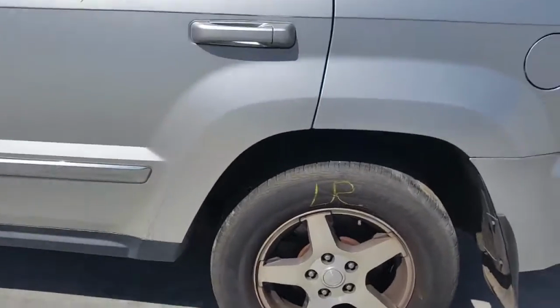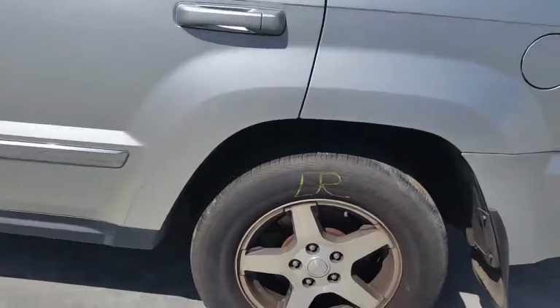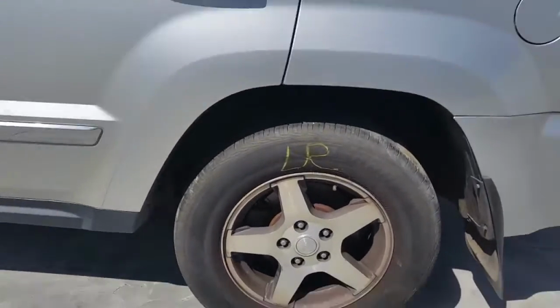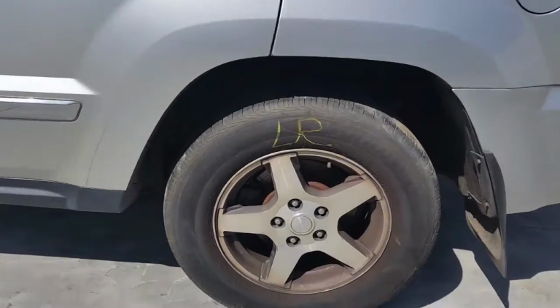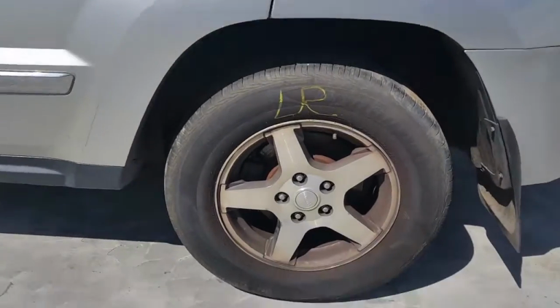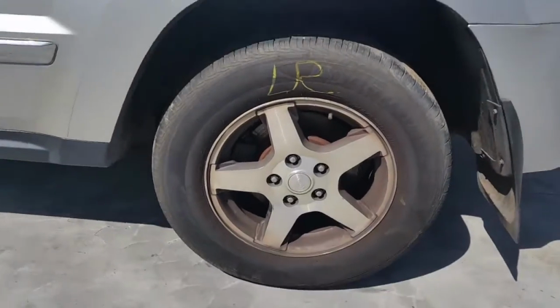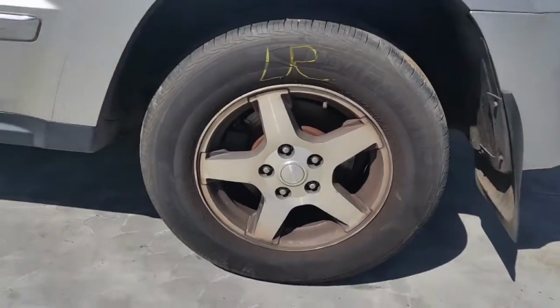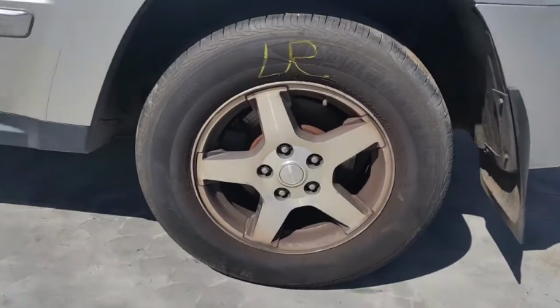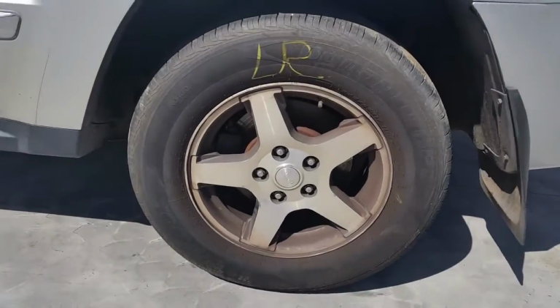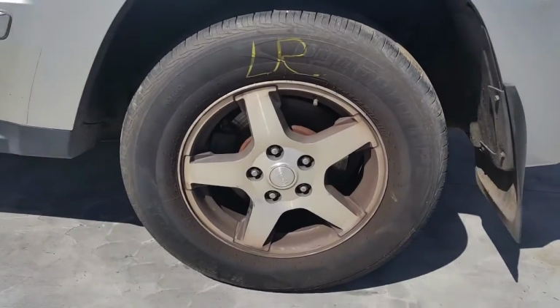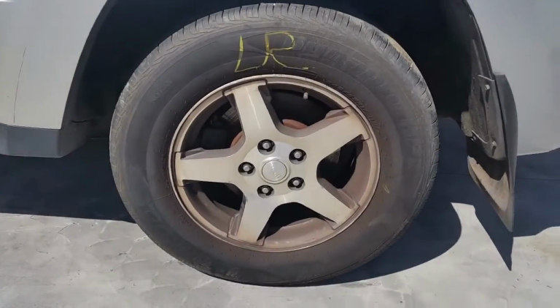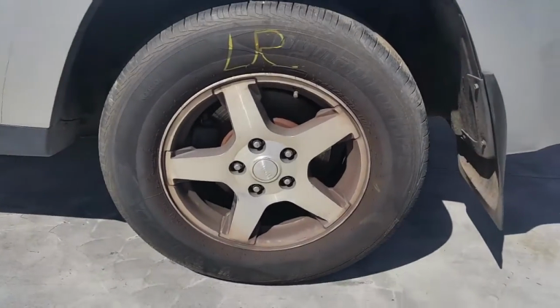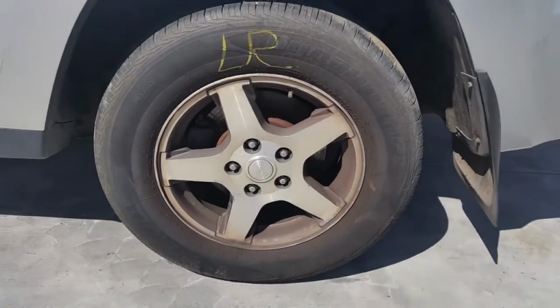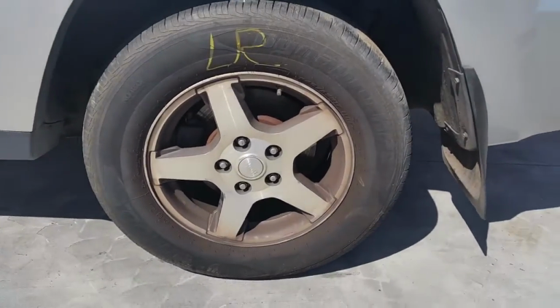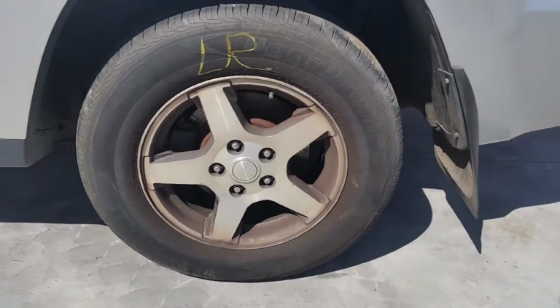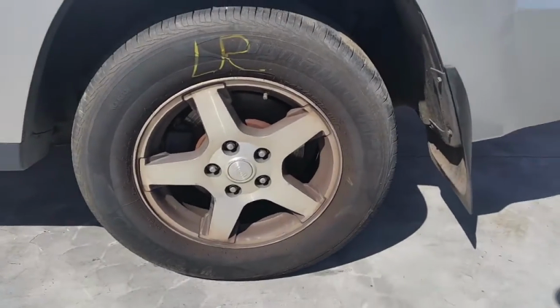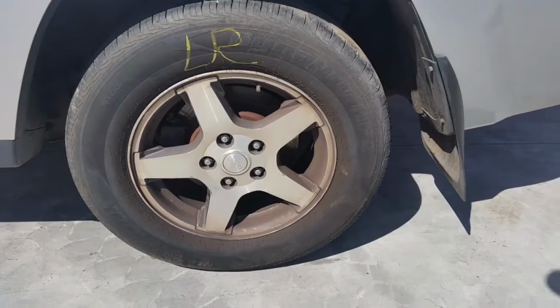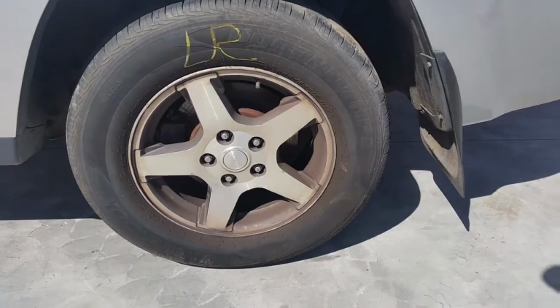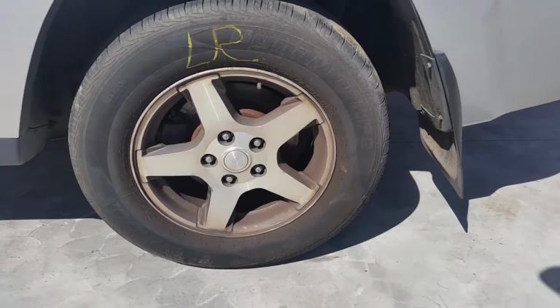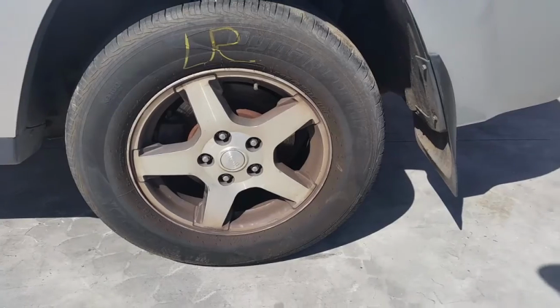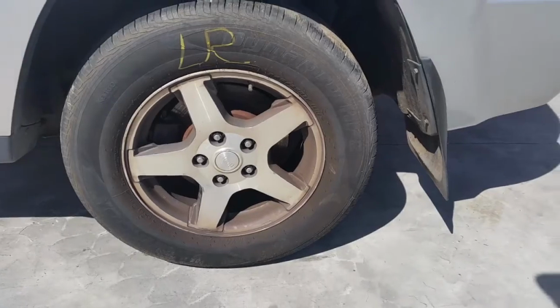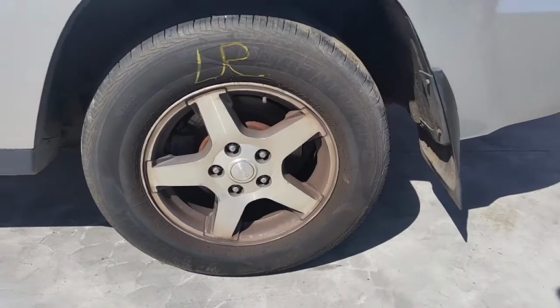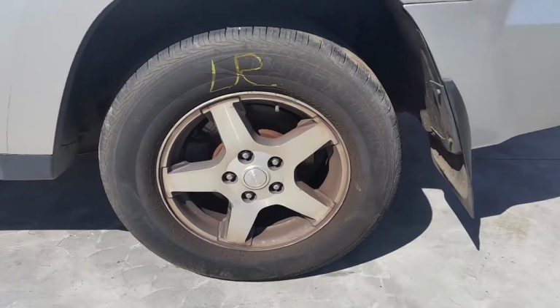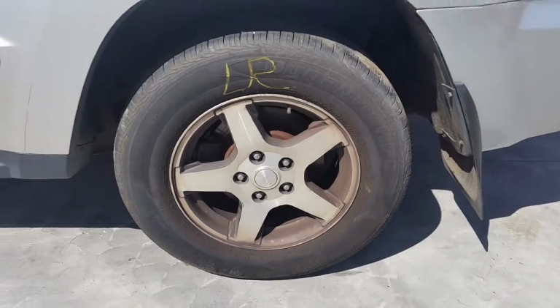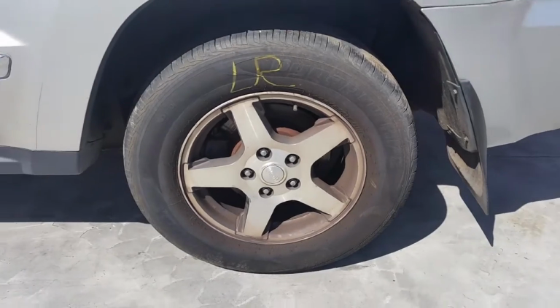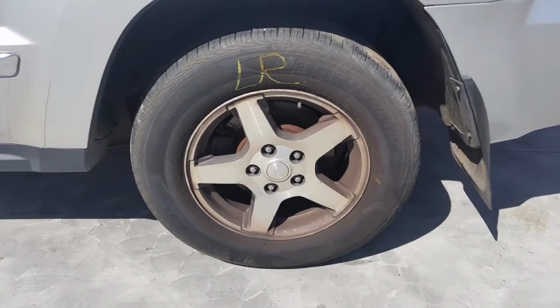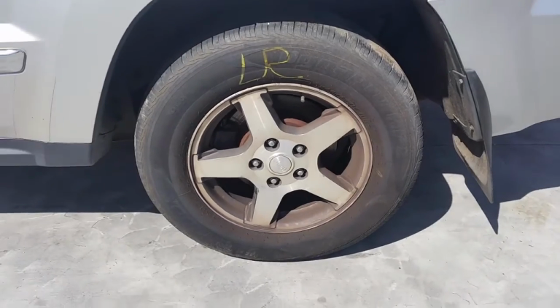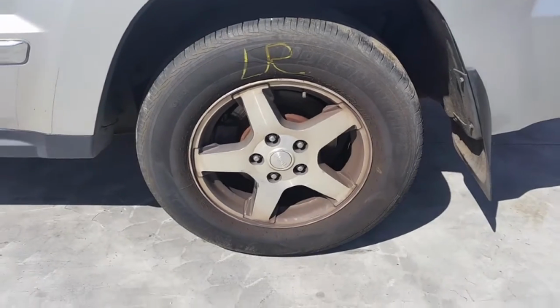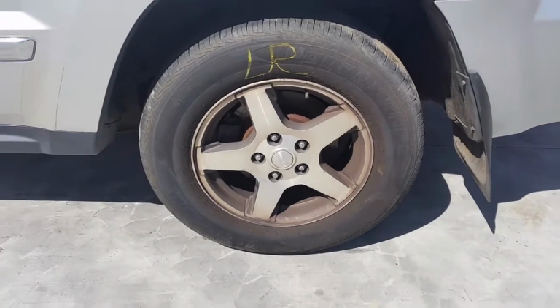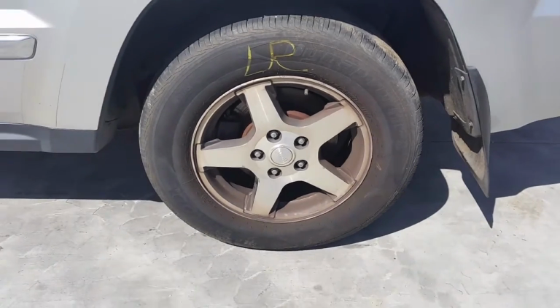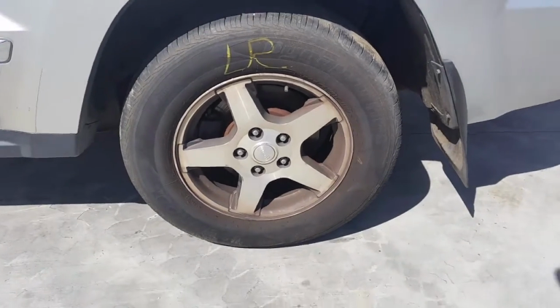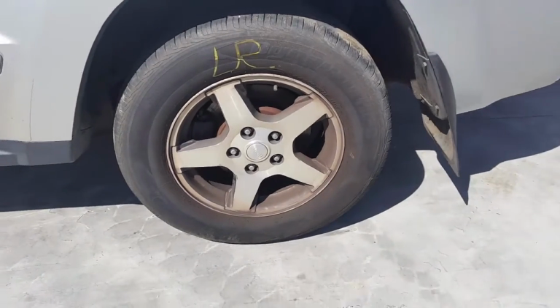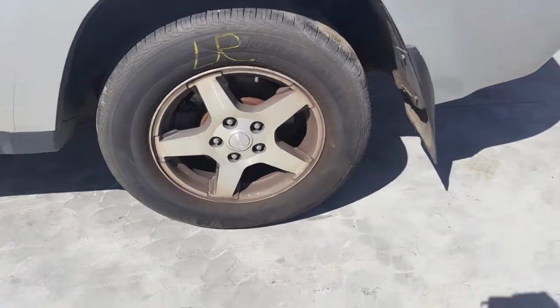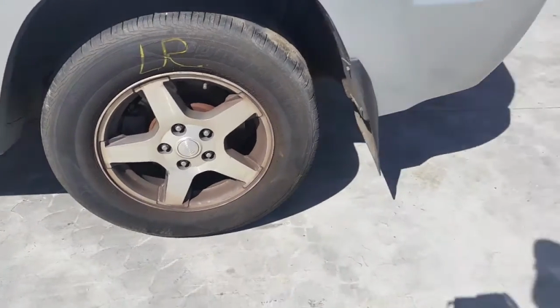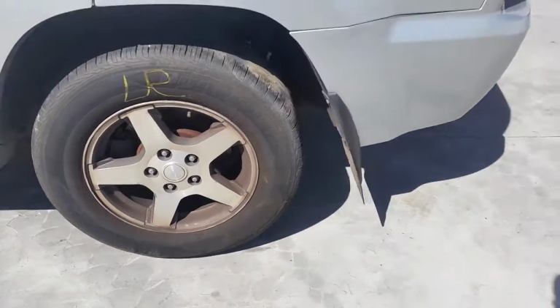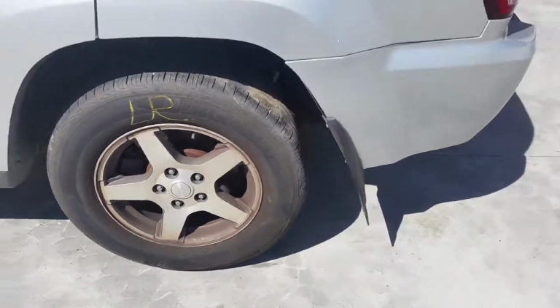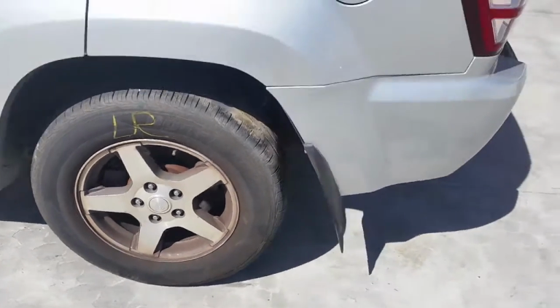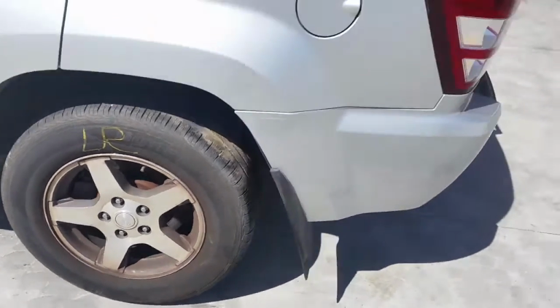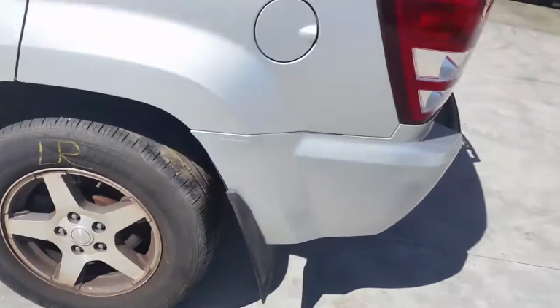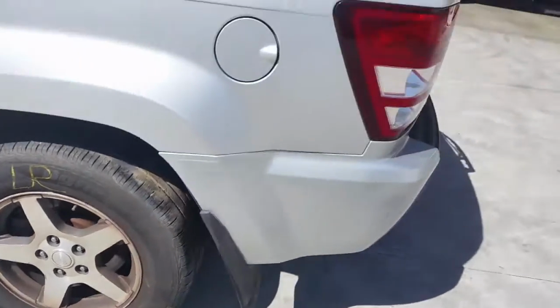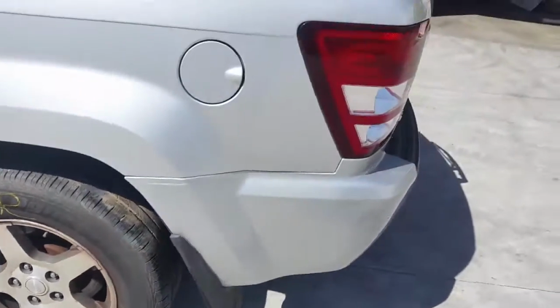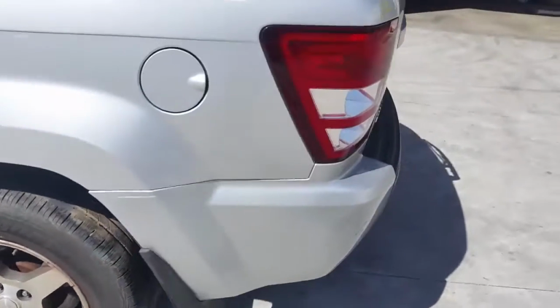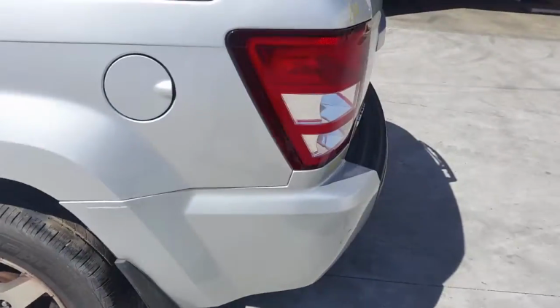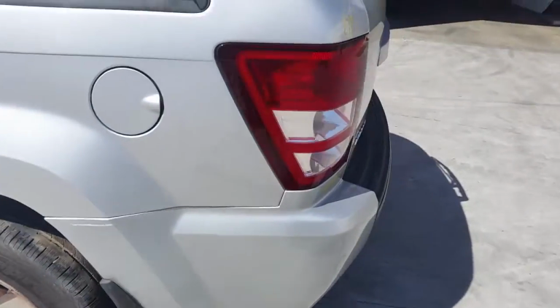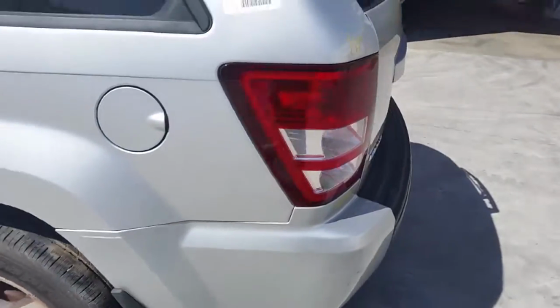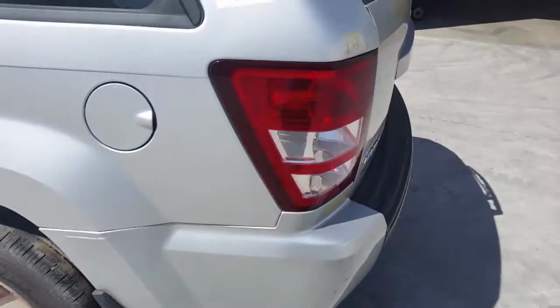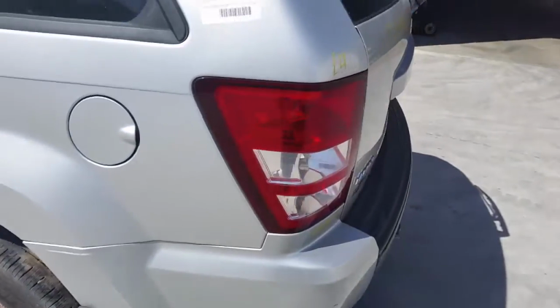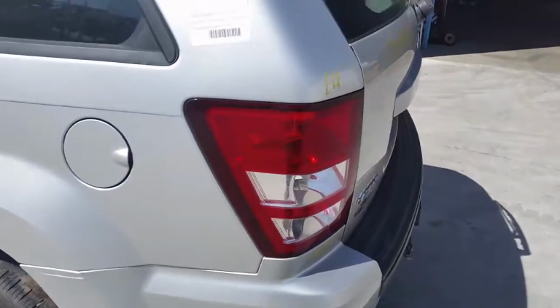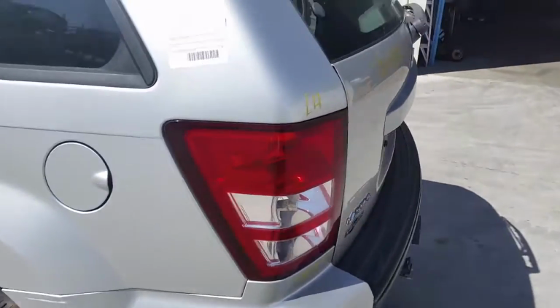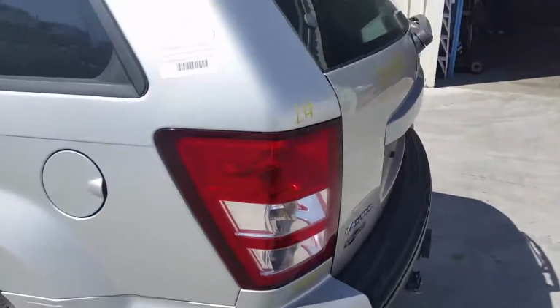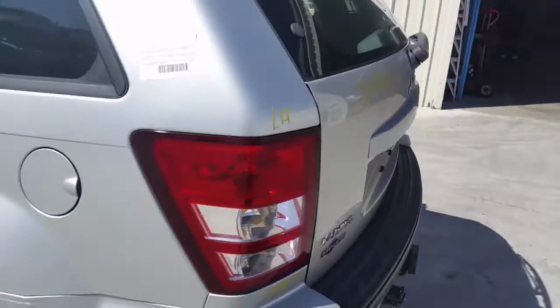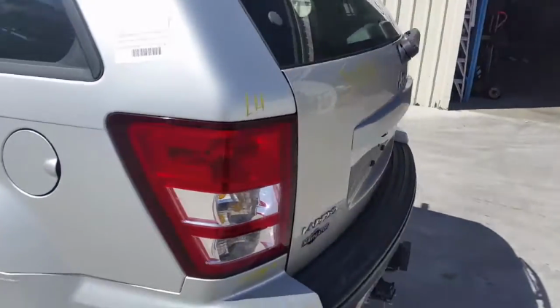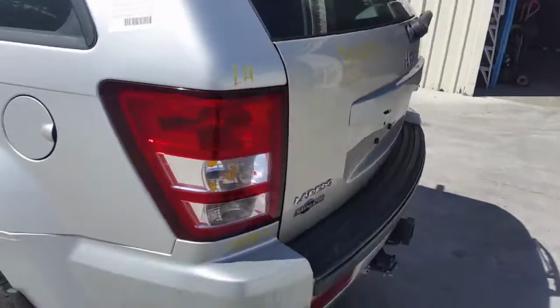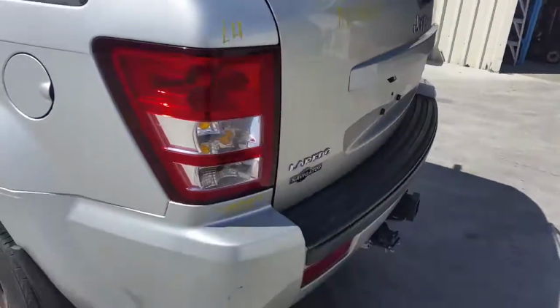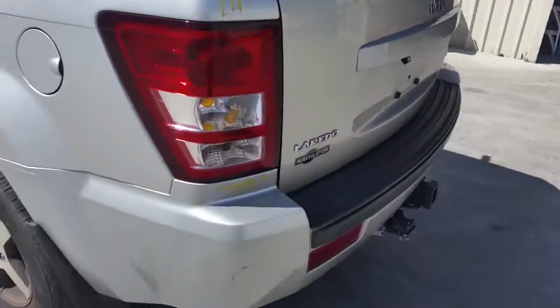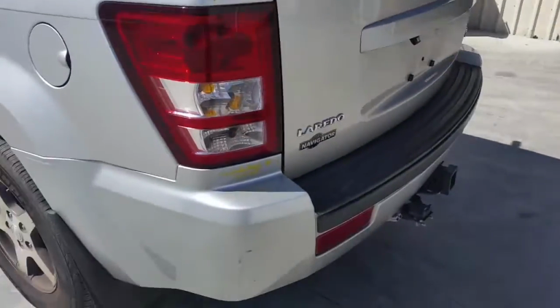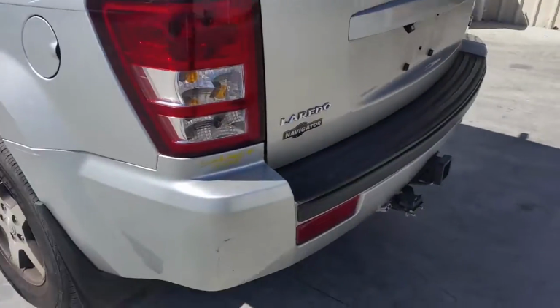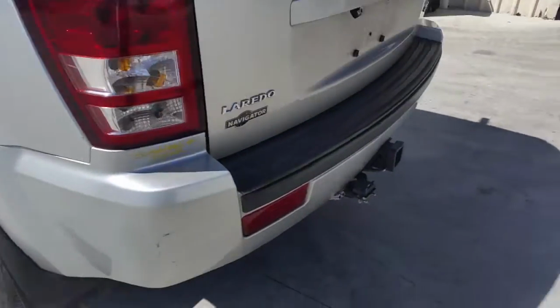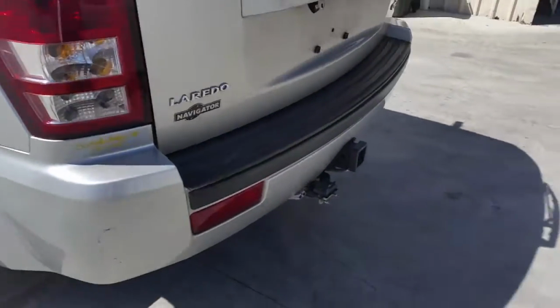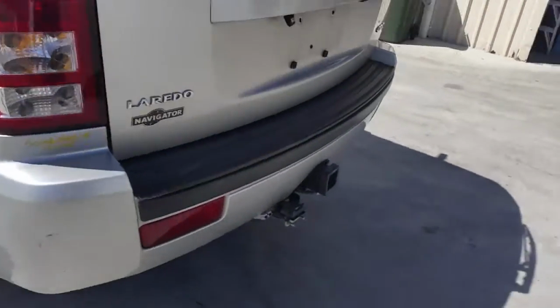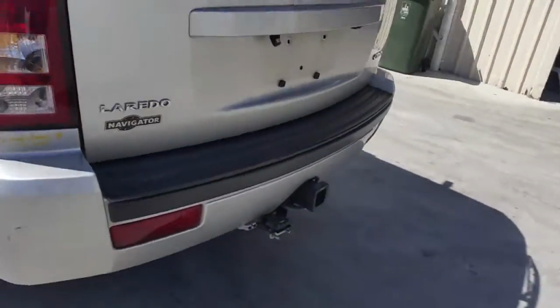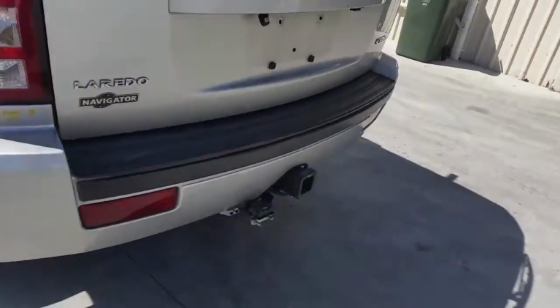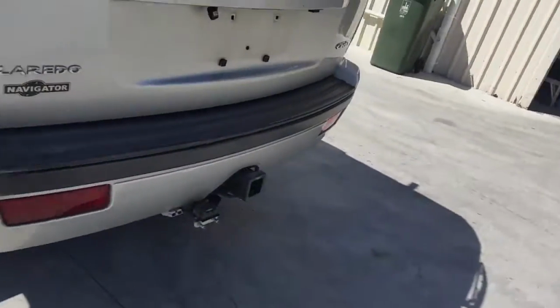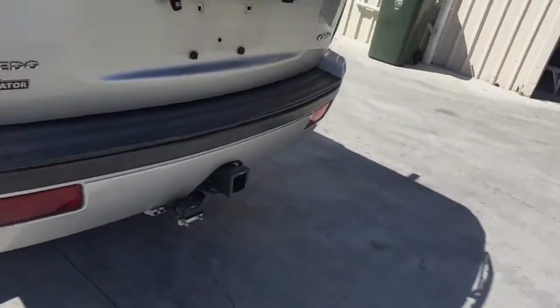Left rear 17 inch factory alloy mag with a good tyre. We have the driver side door trim and the rear bumper cover.